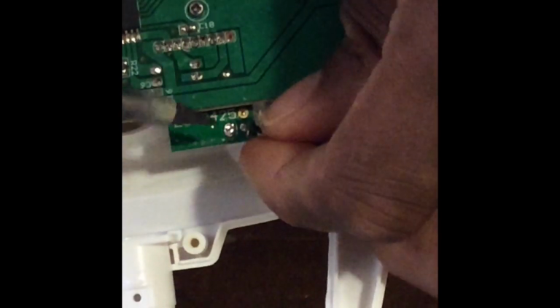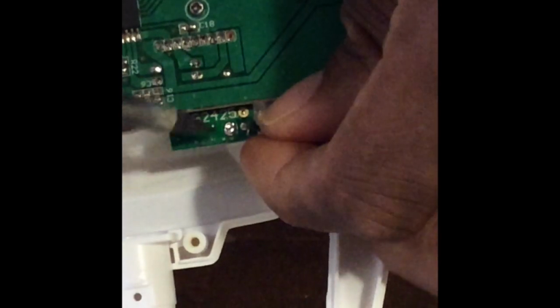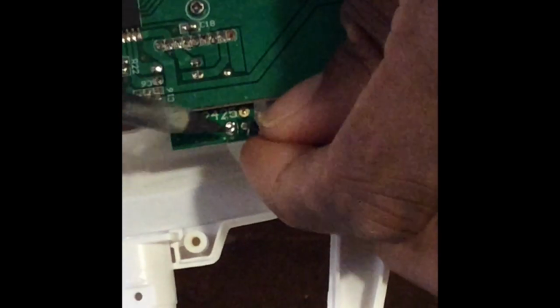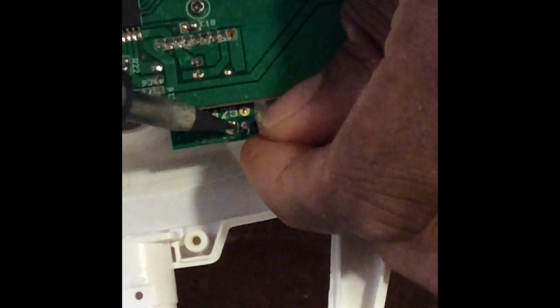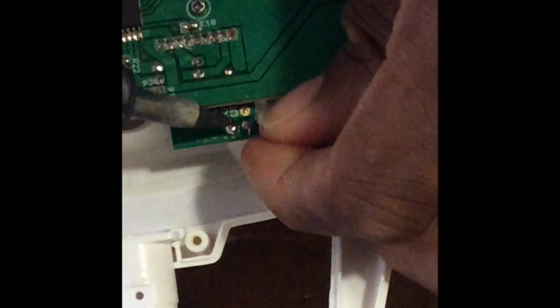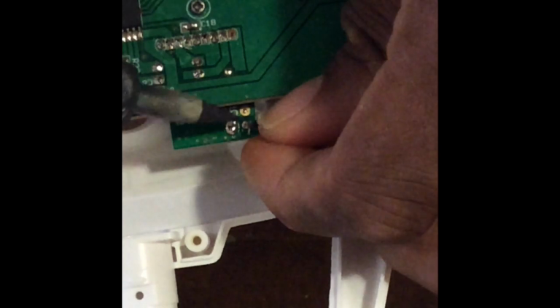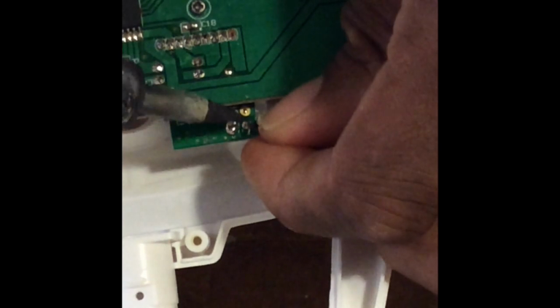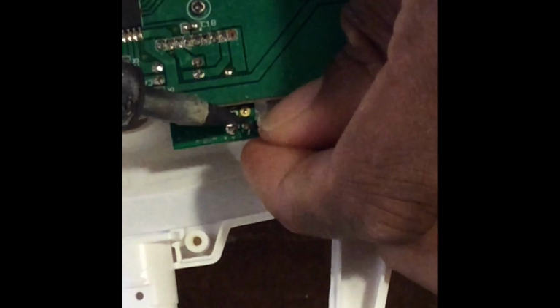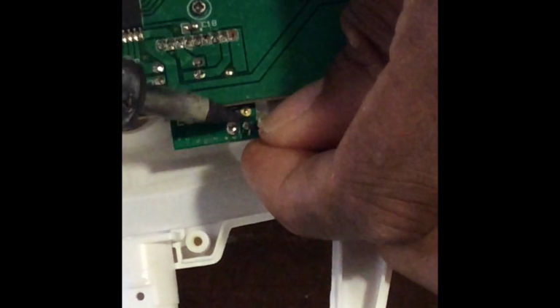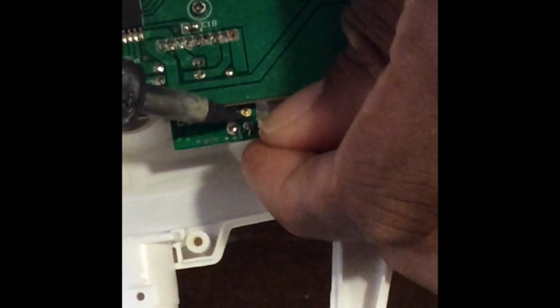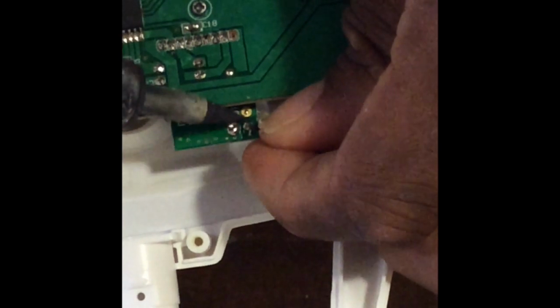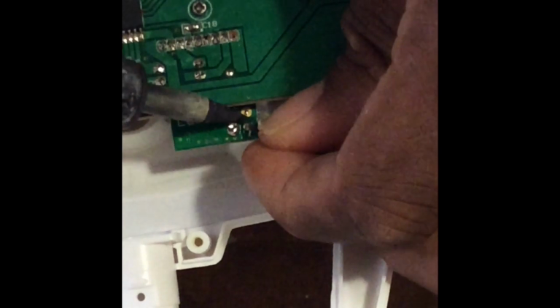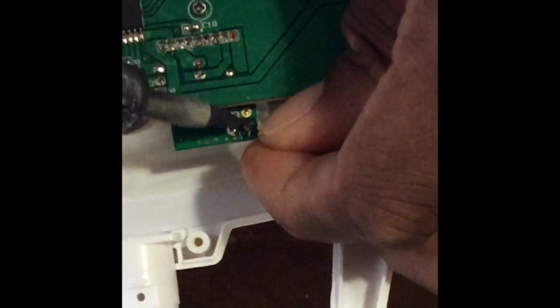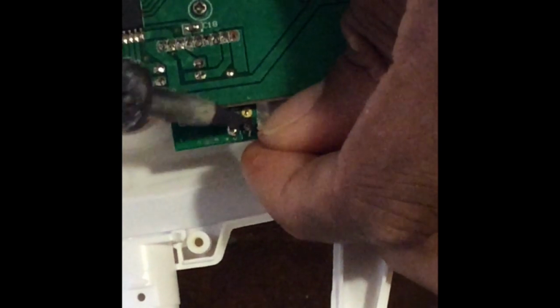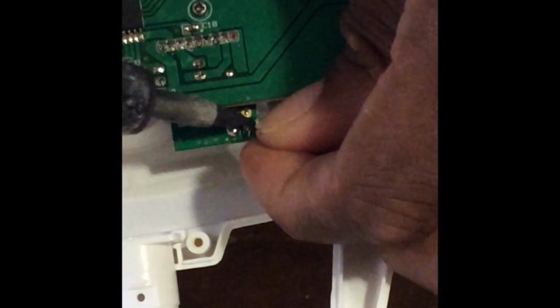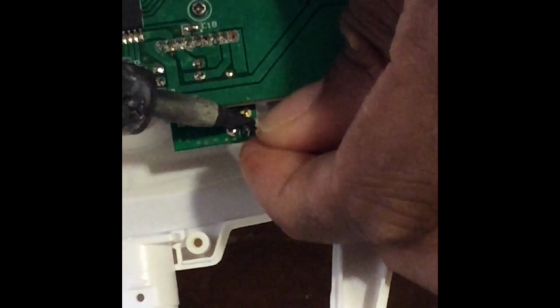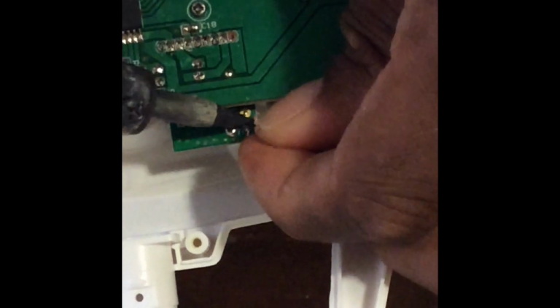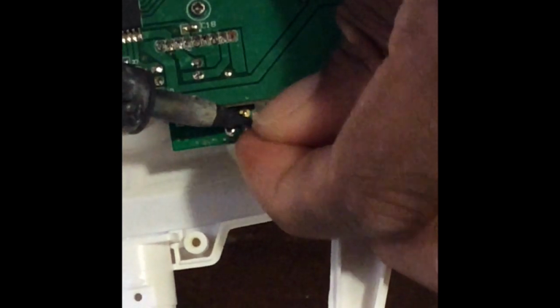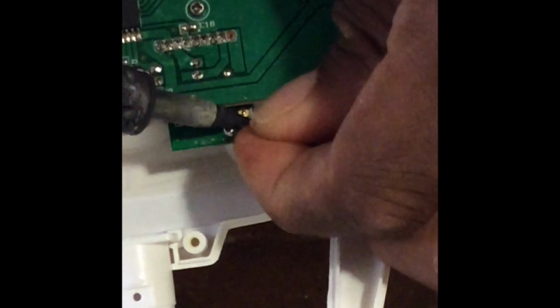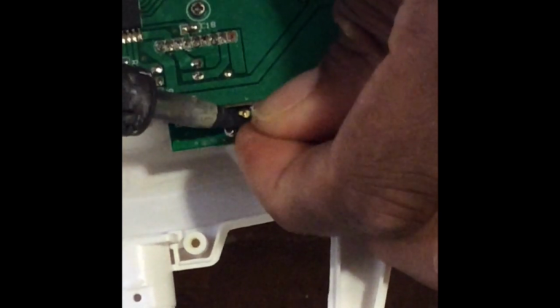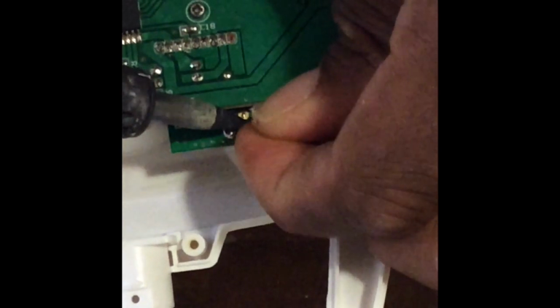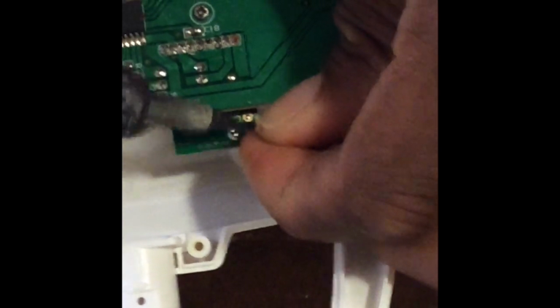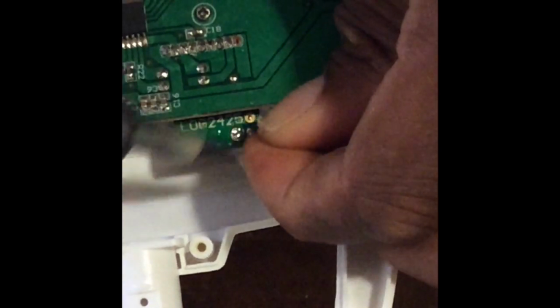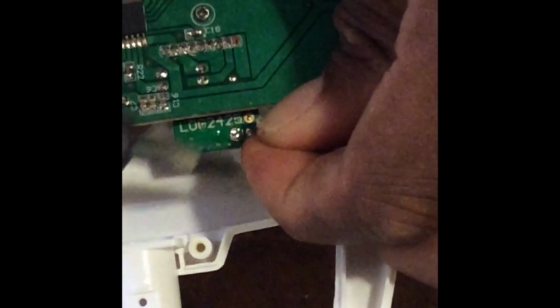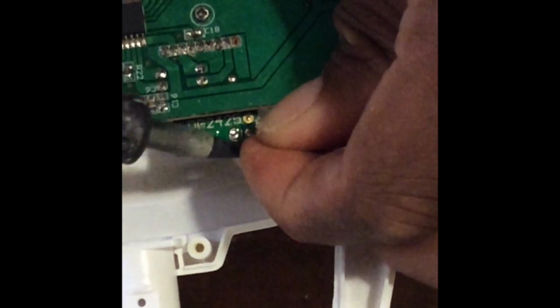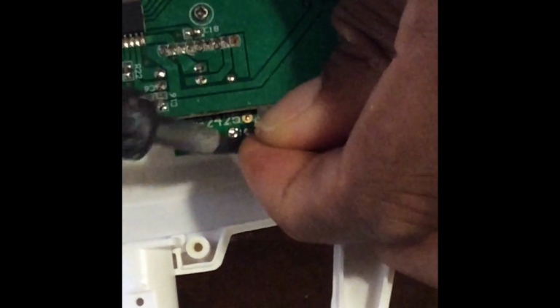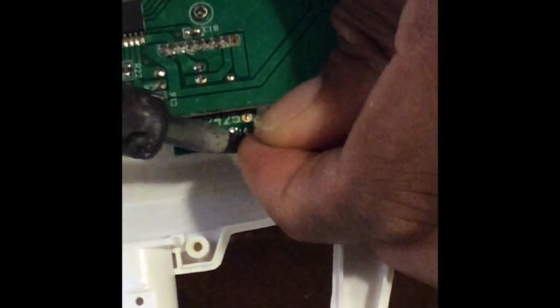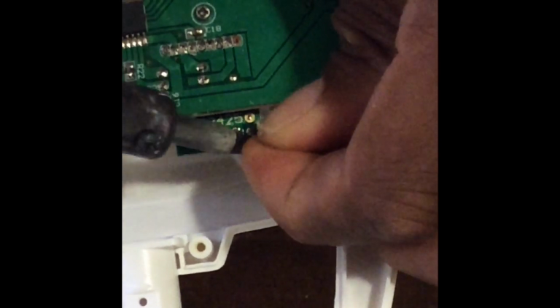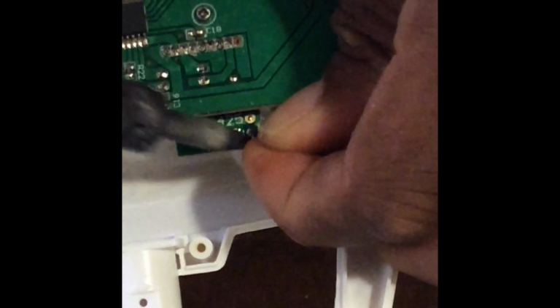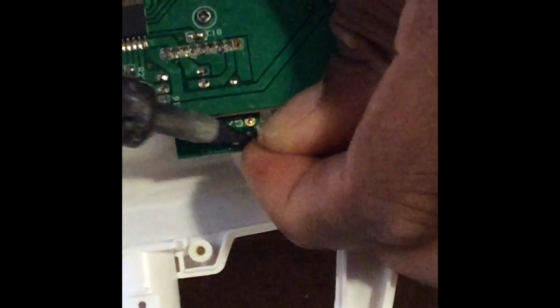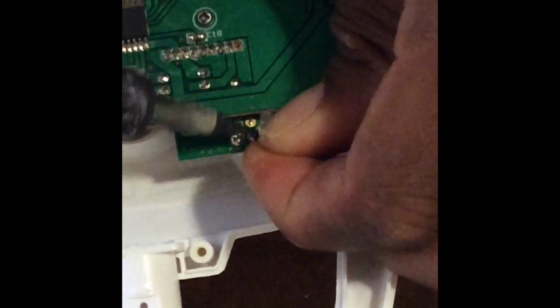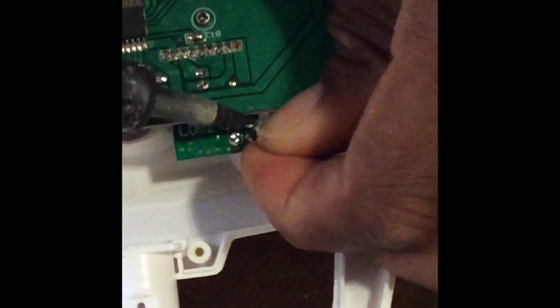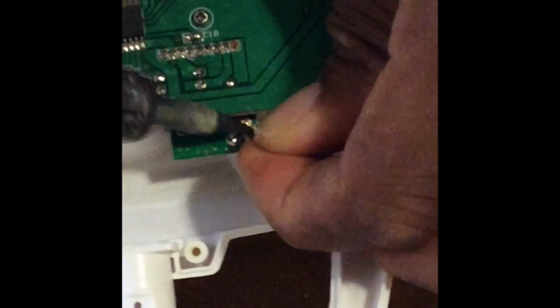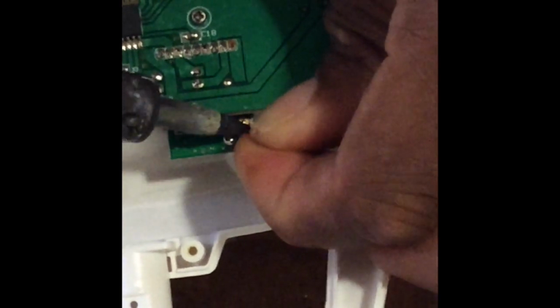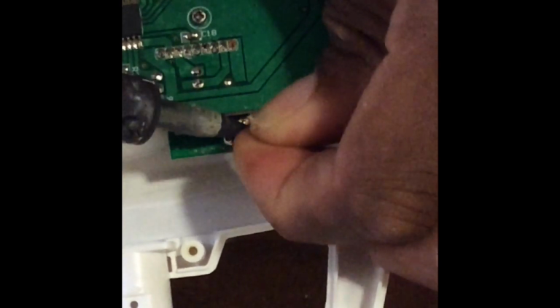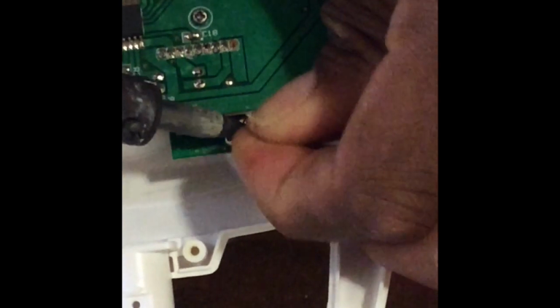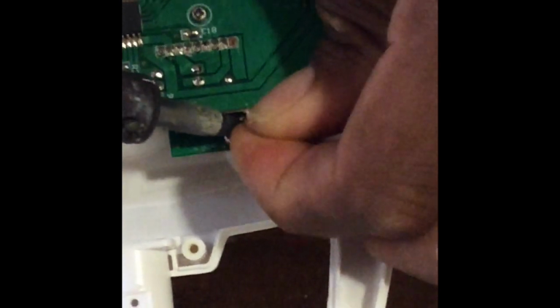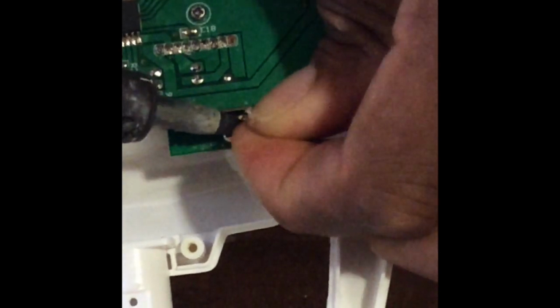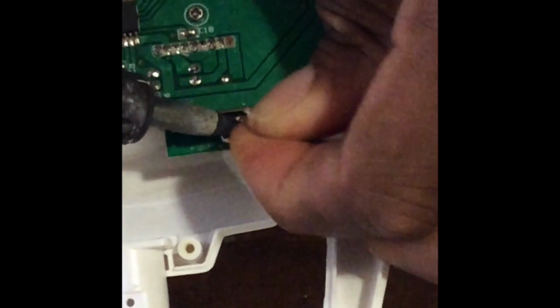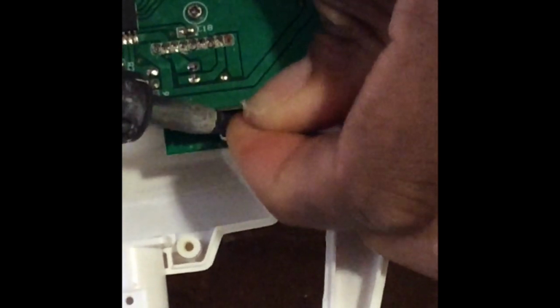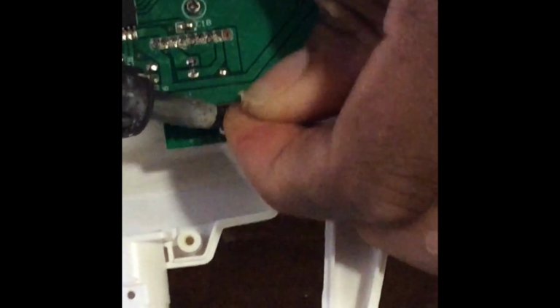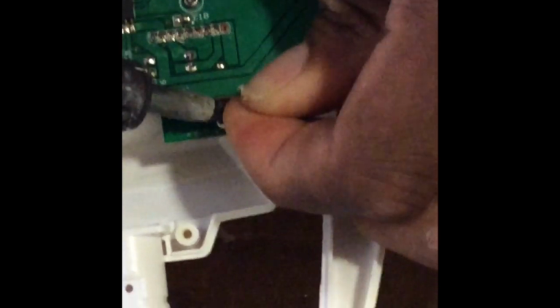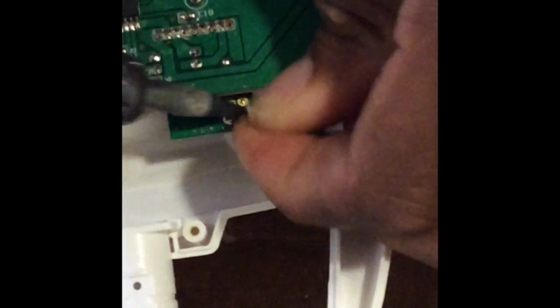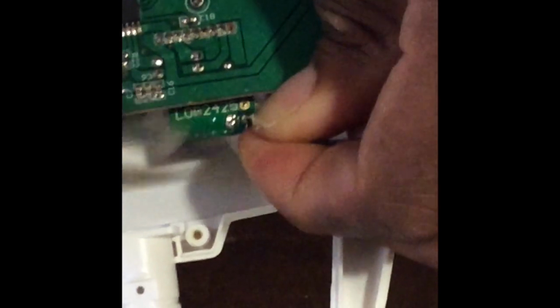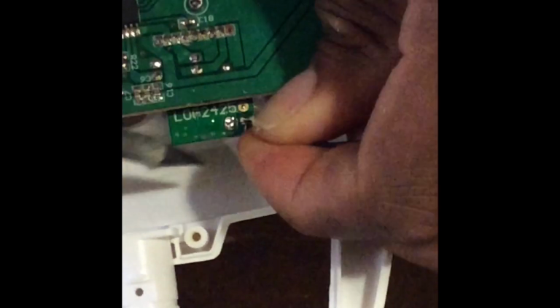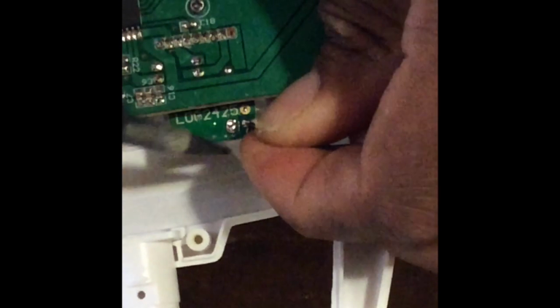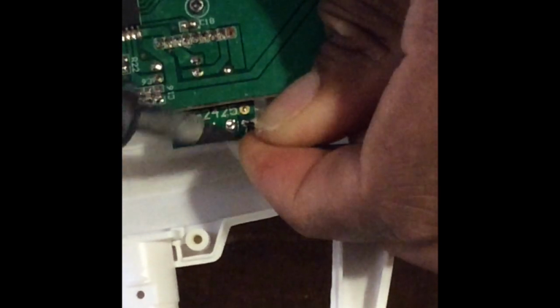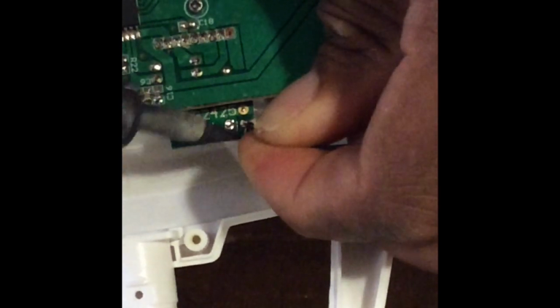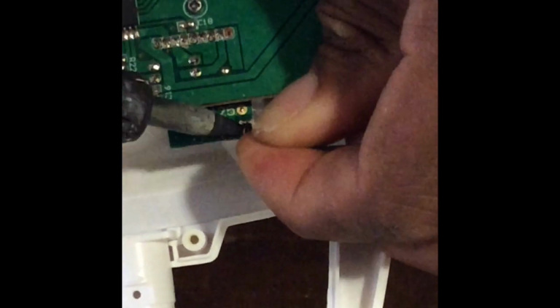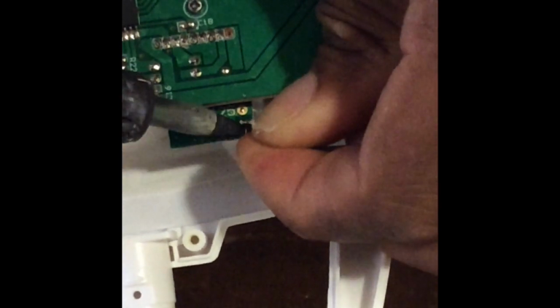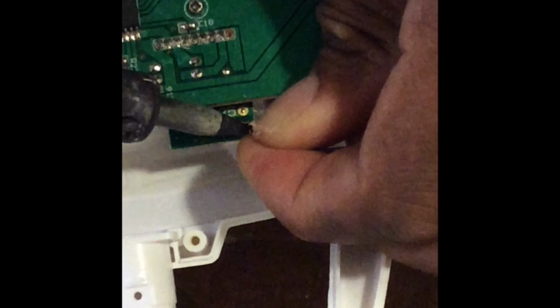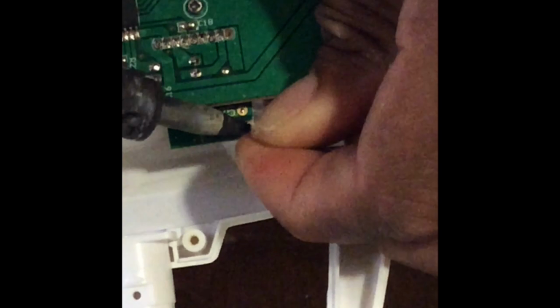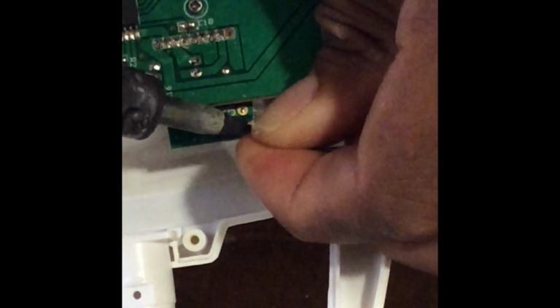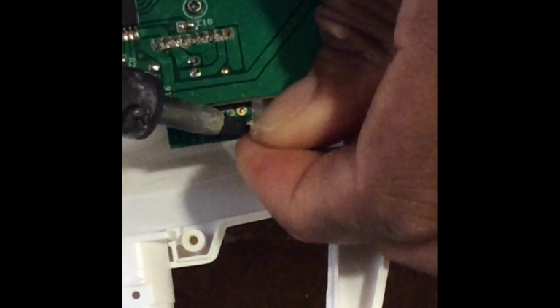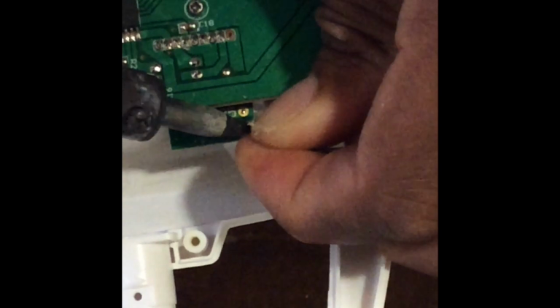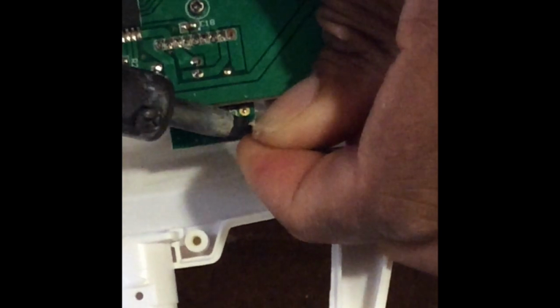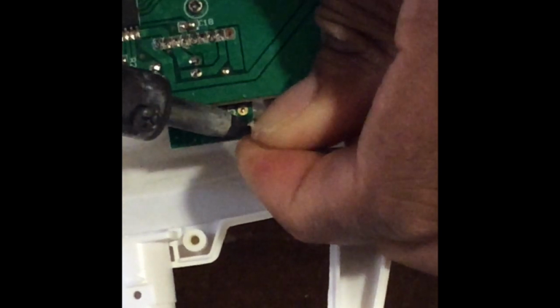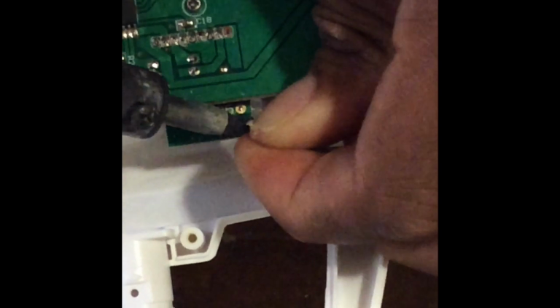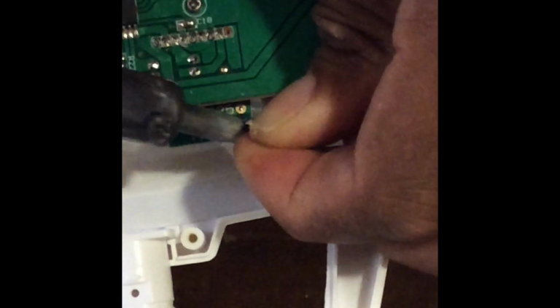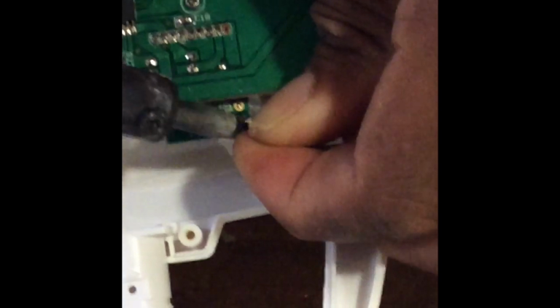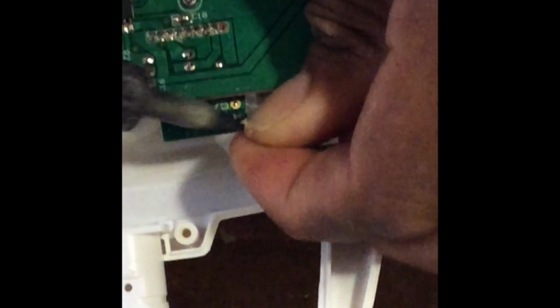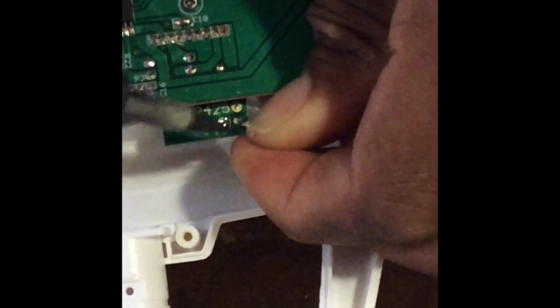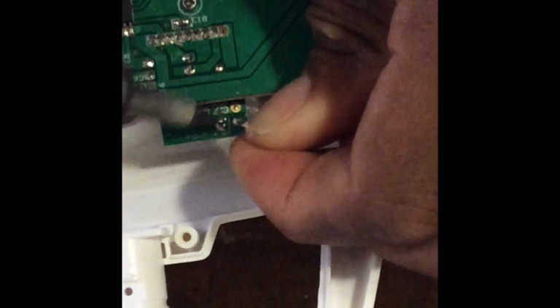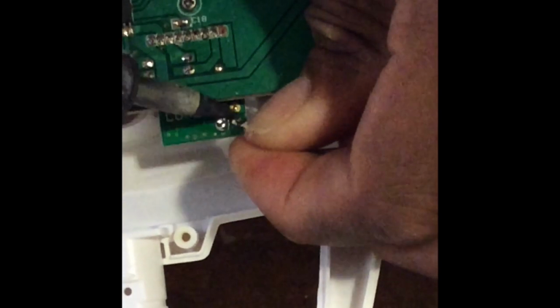What you want to do next is take your soldering iron — your high-heat soldering iron — and desolder the old antenna from the board.